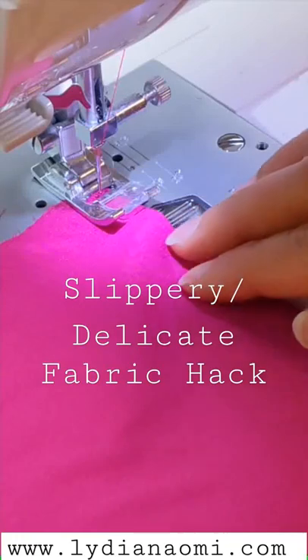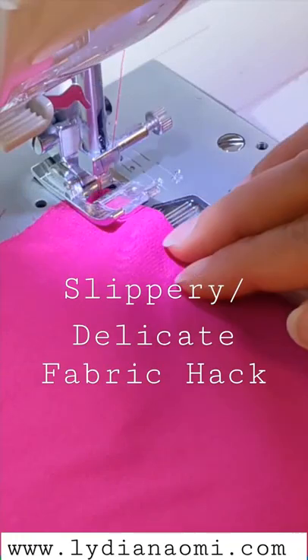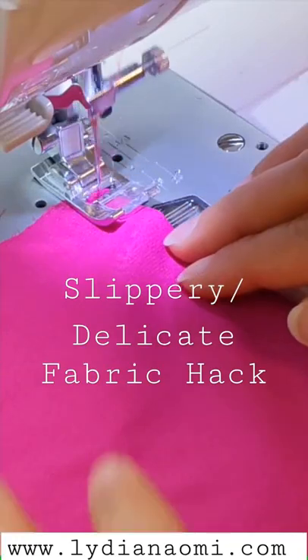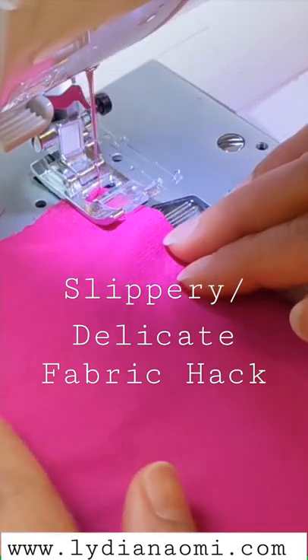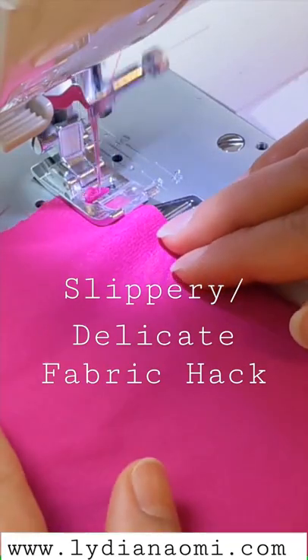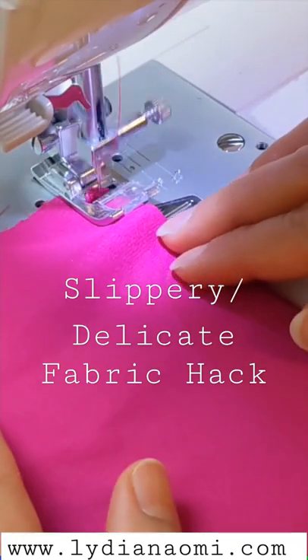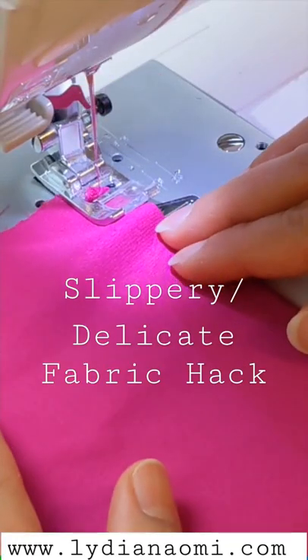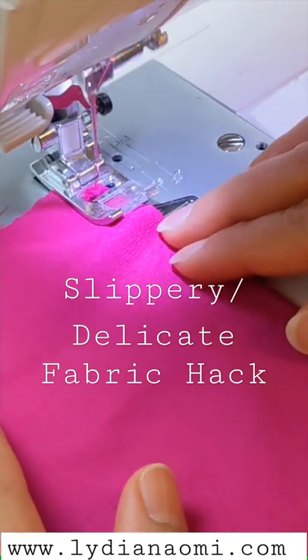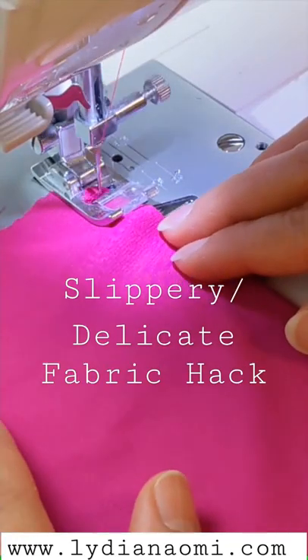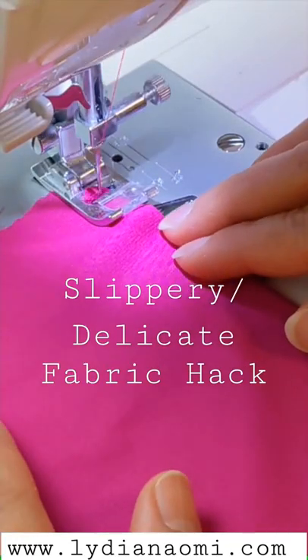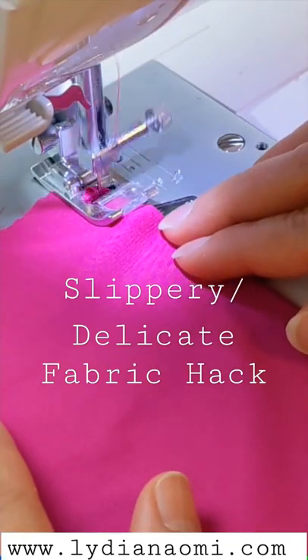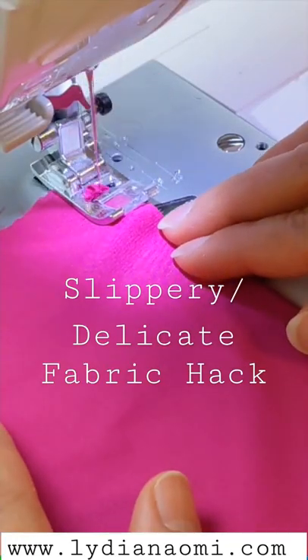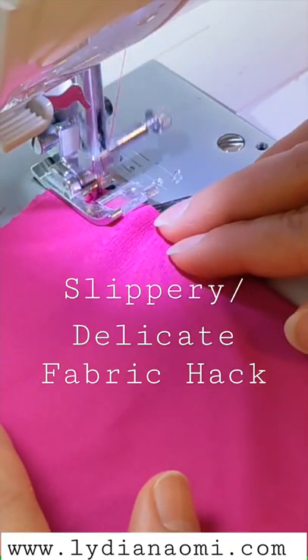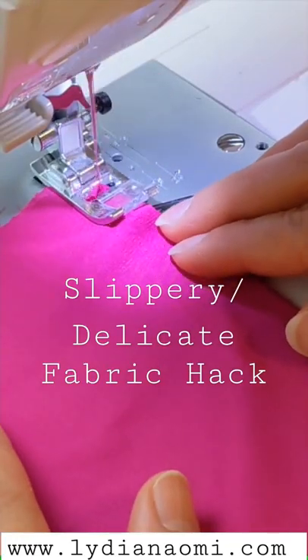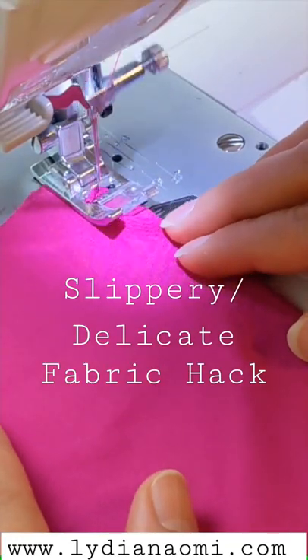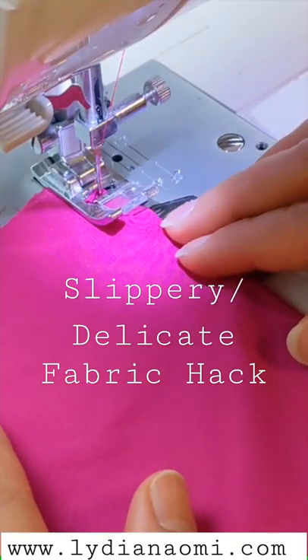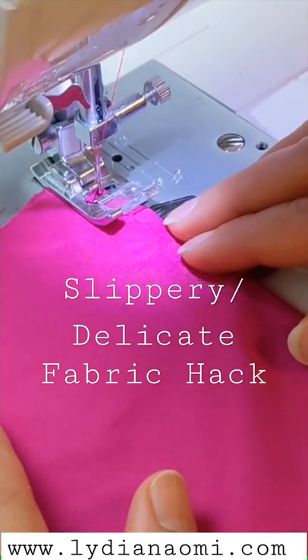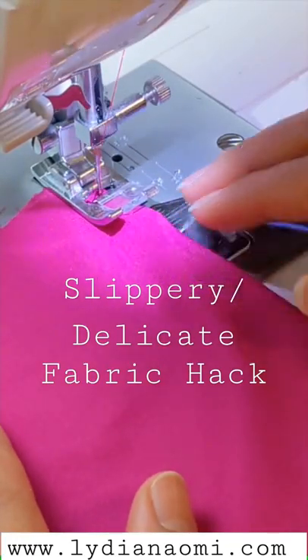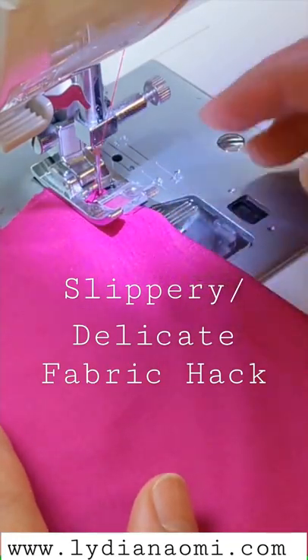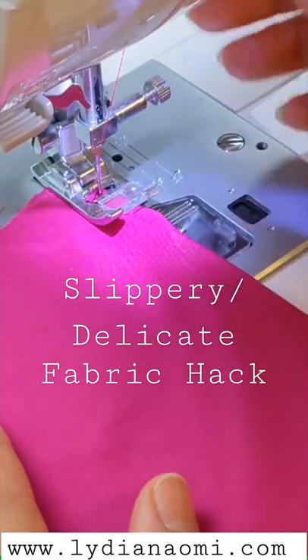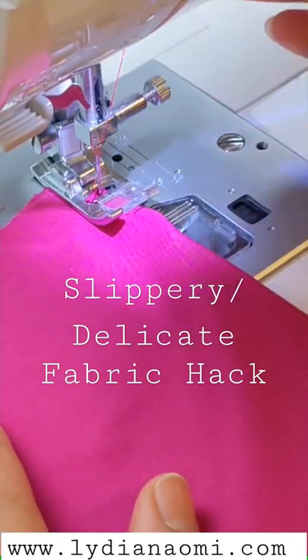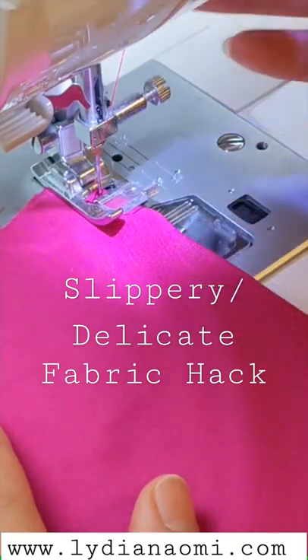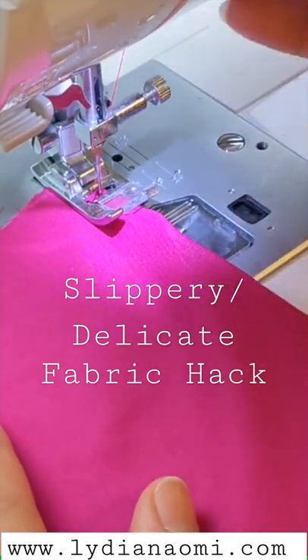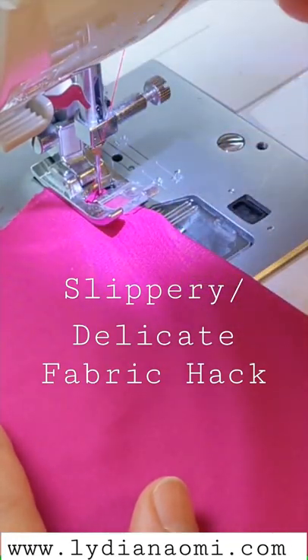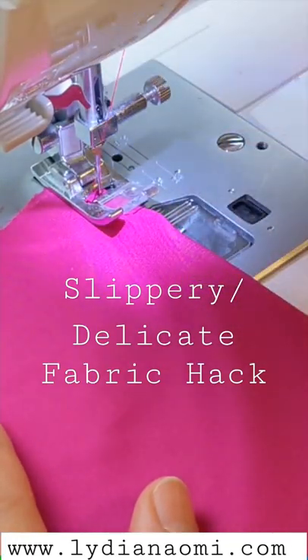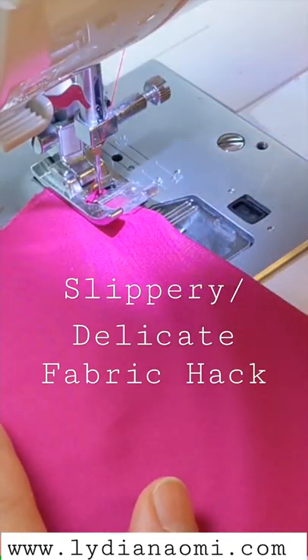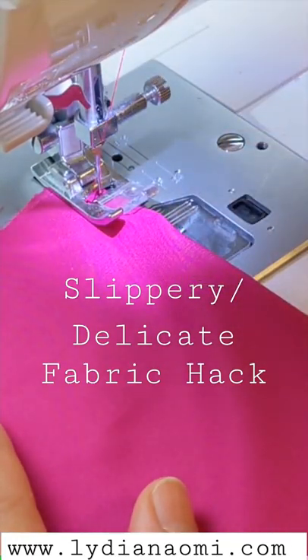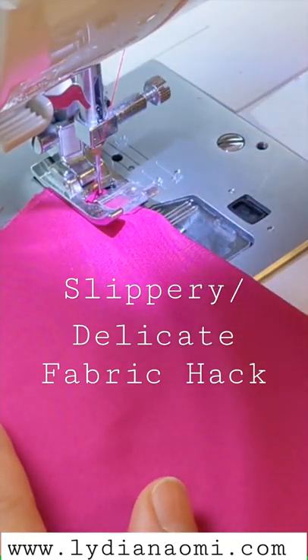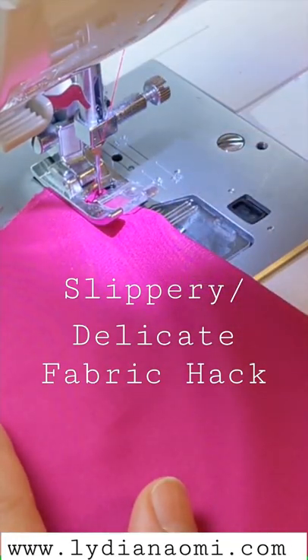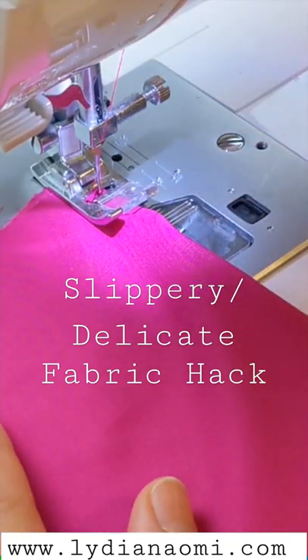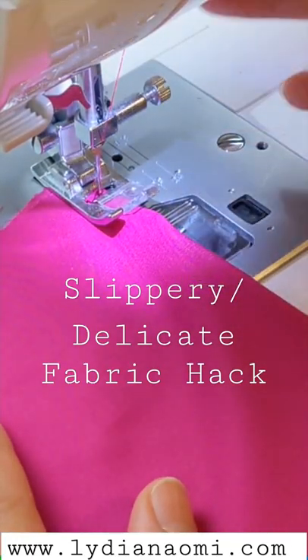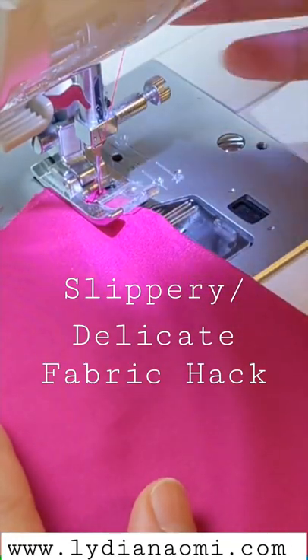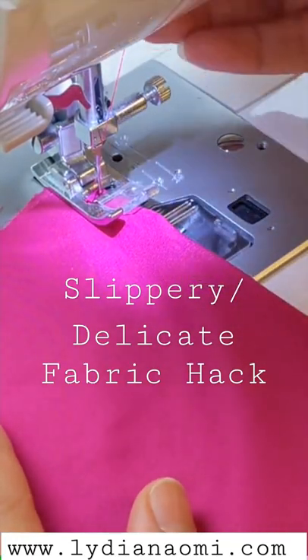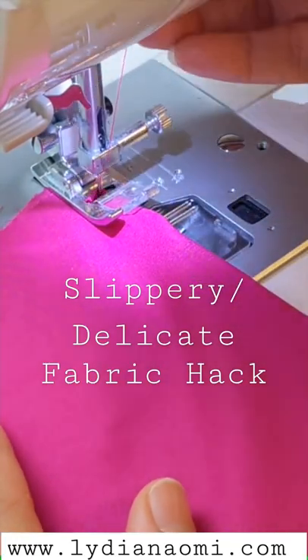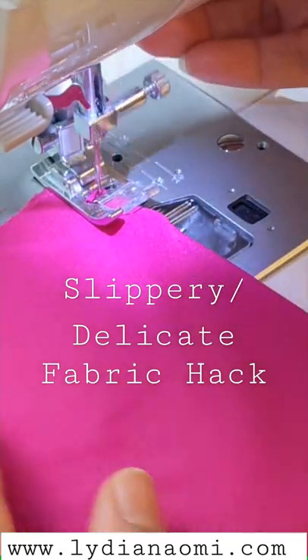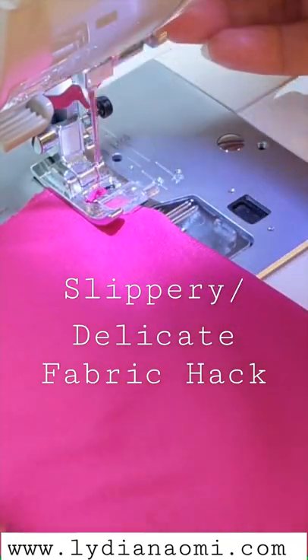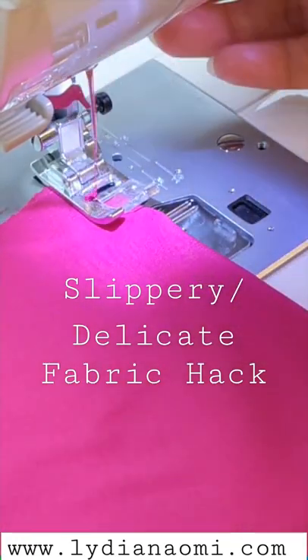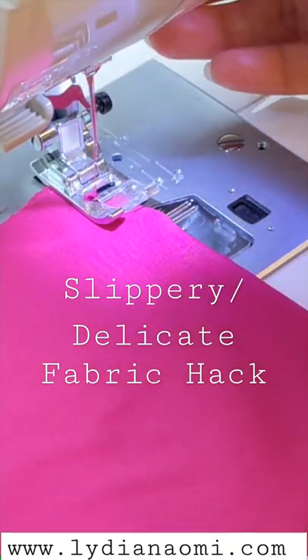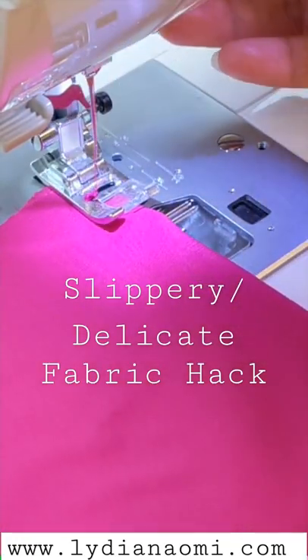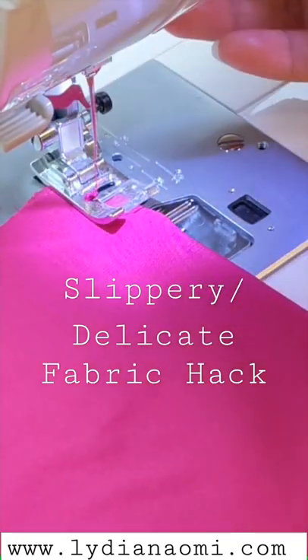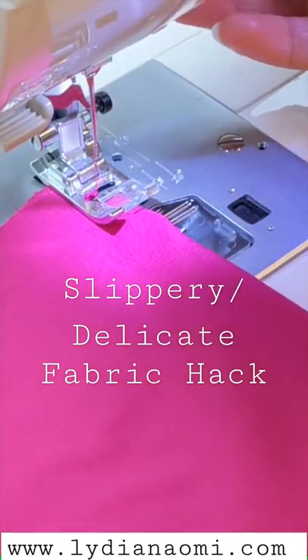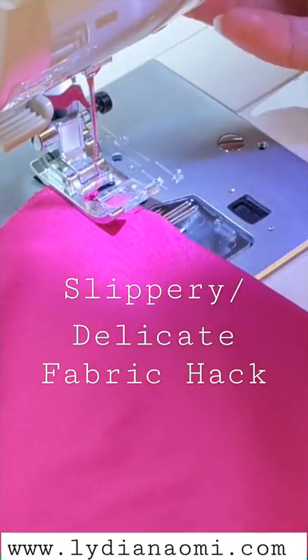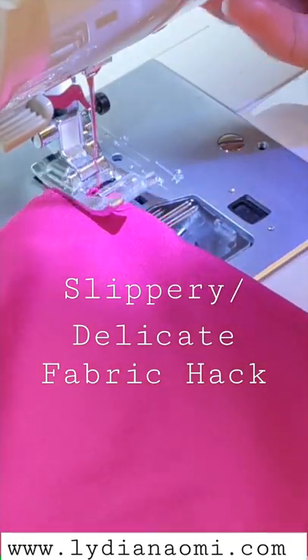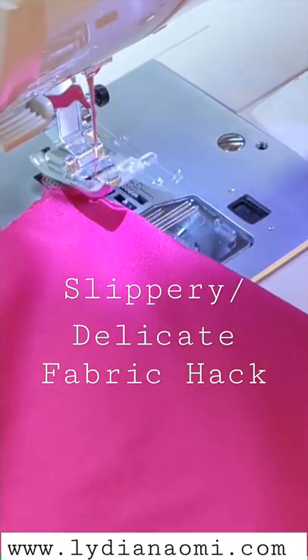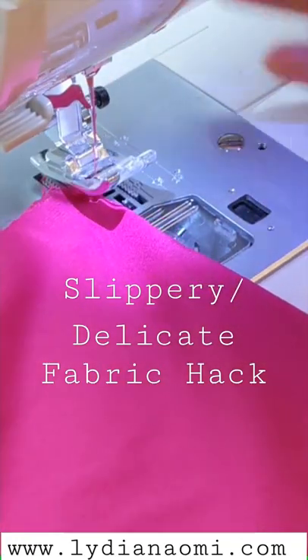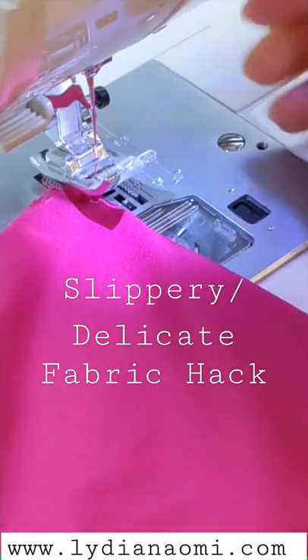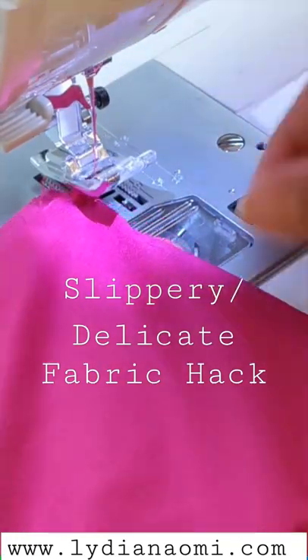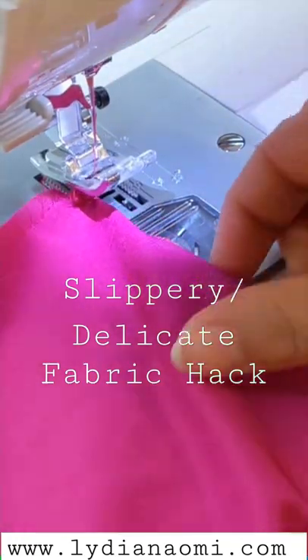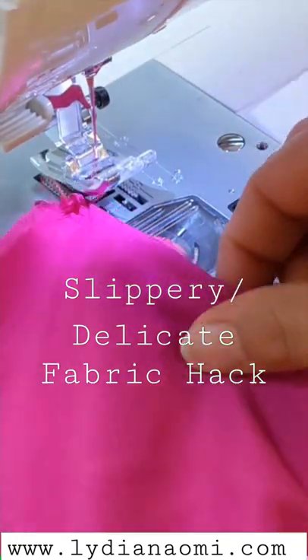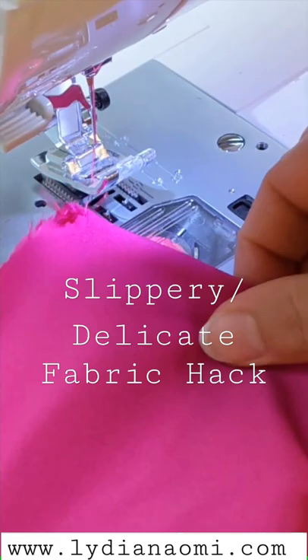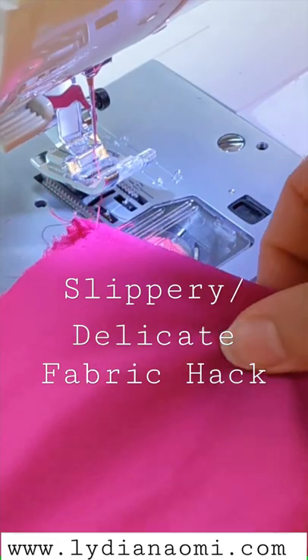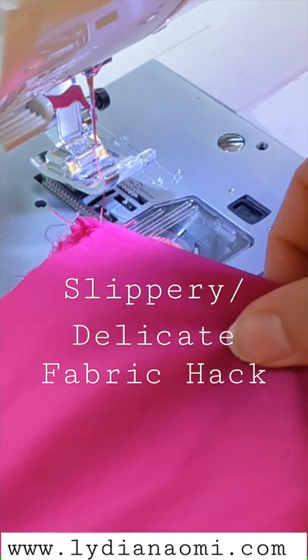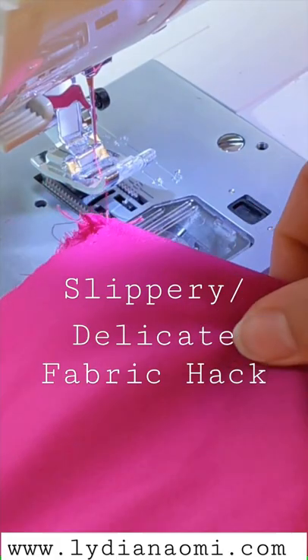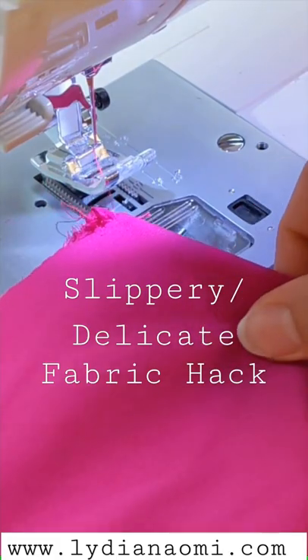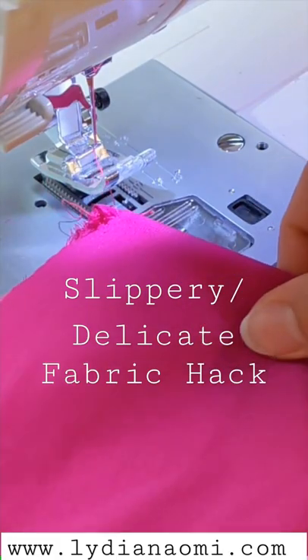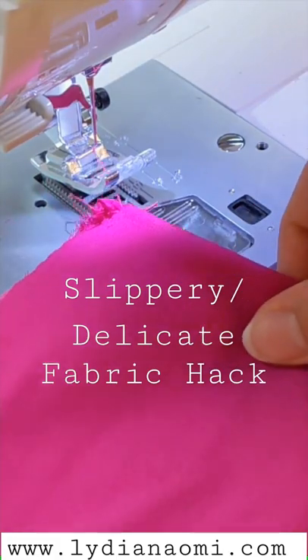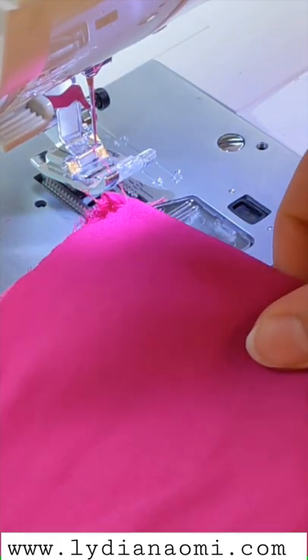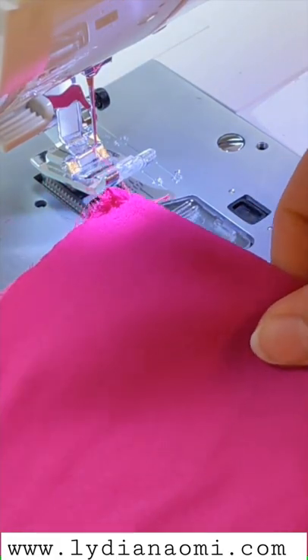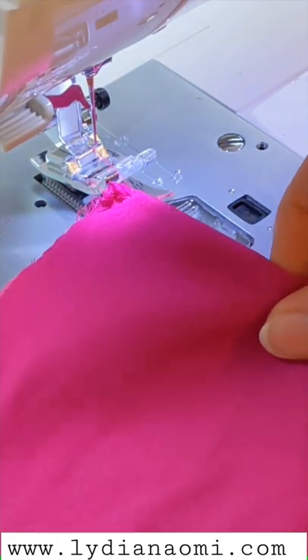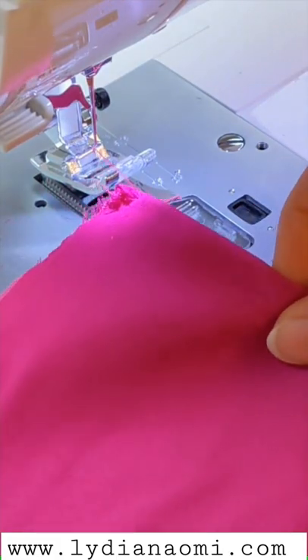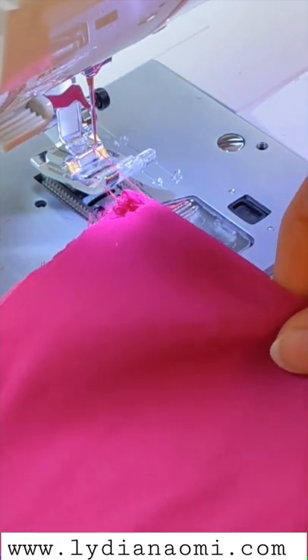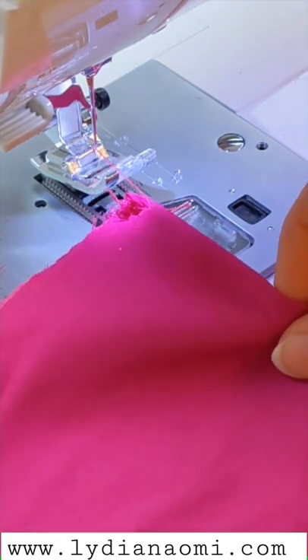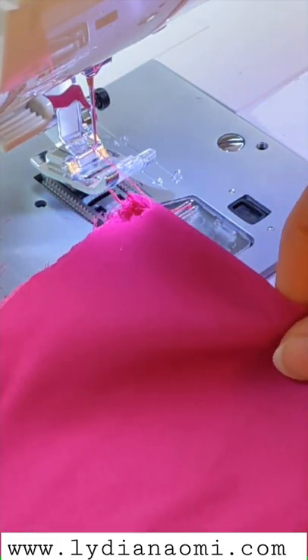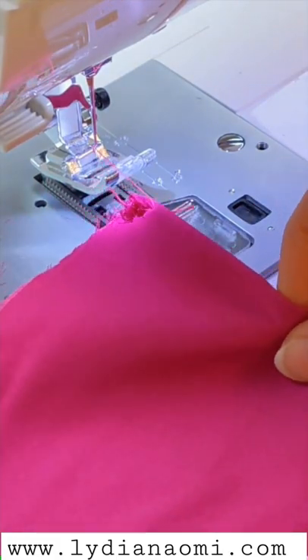Is your machine eating and puckering your delicate or slippery fabric? Mine is too! Luckily I have a solution for us all.